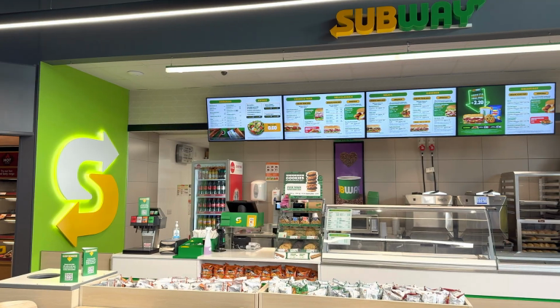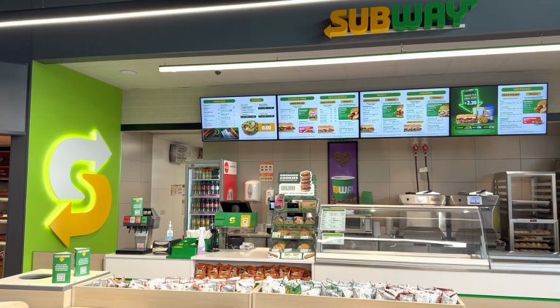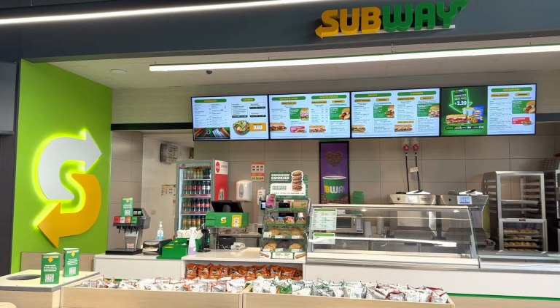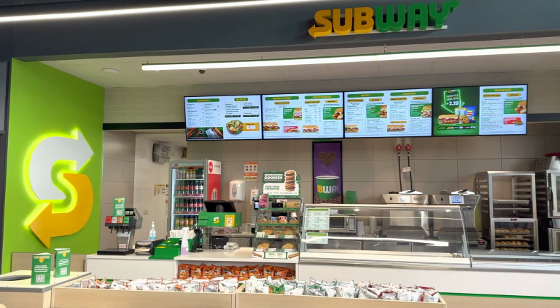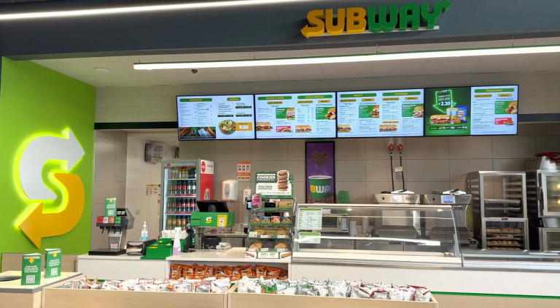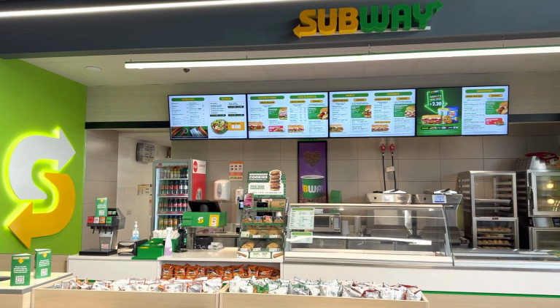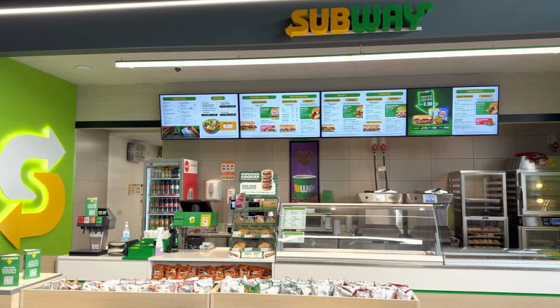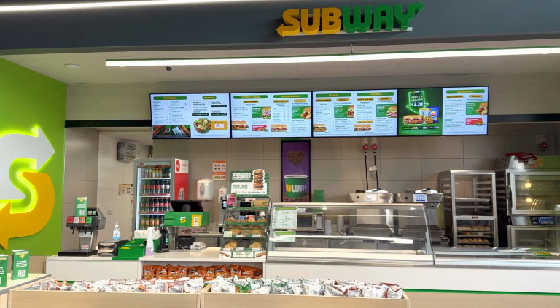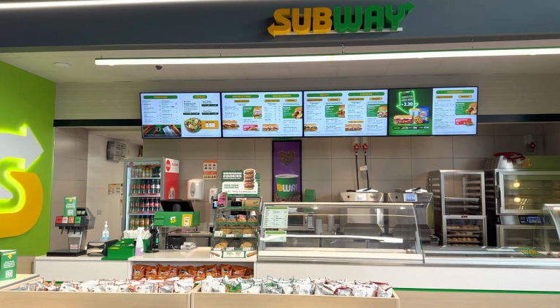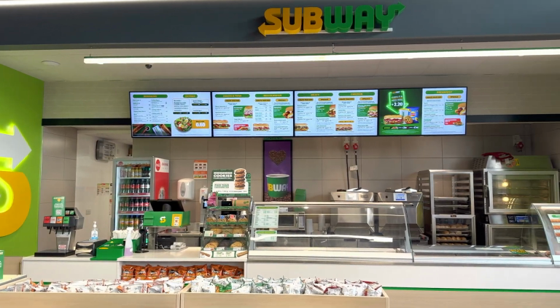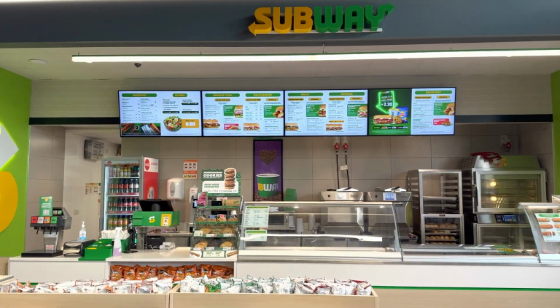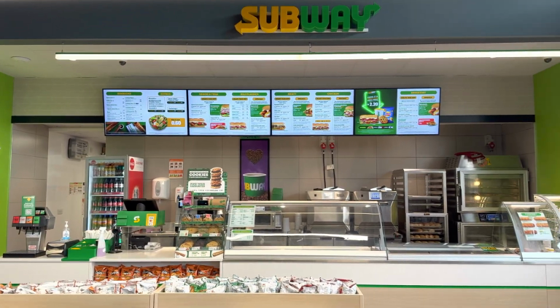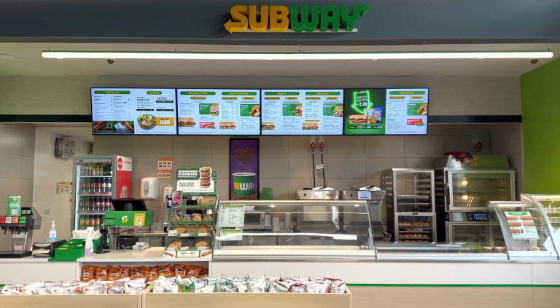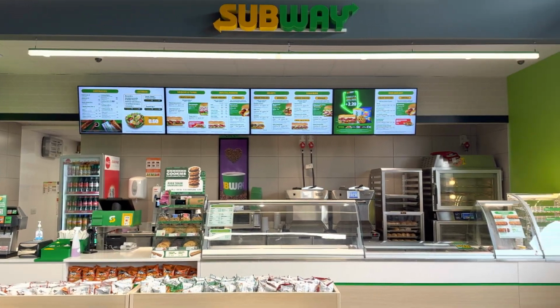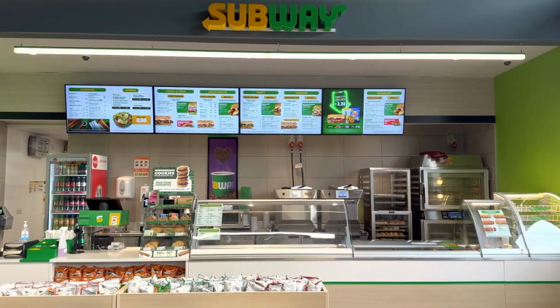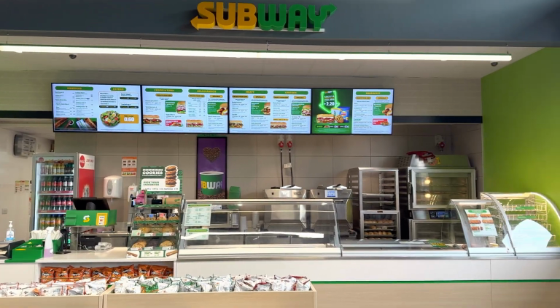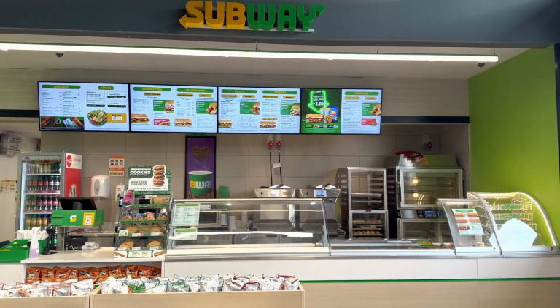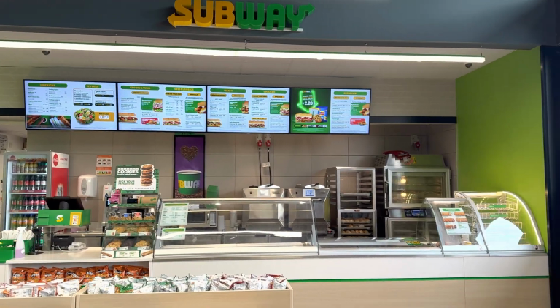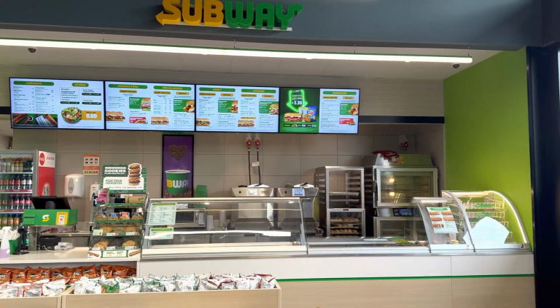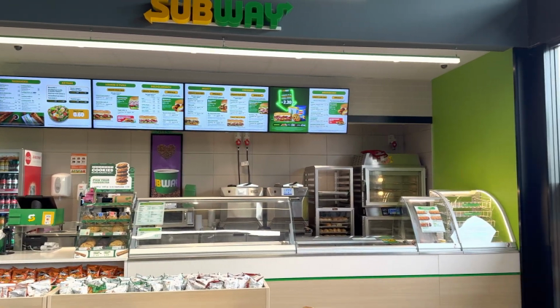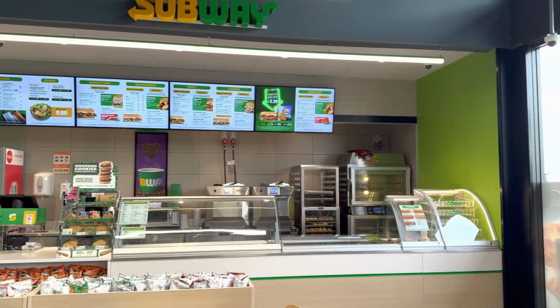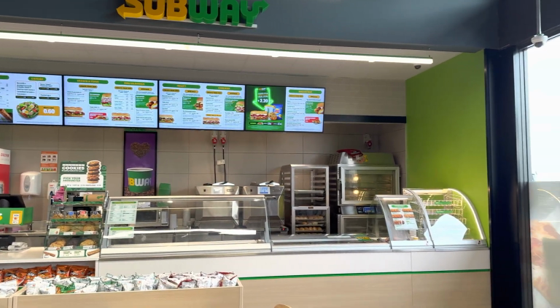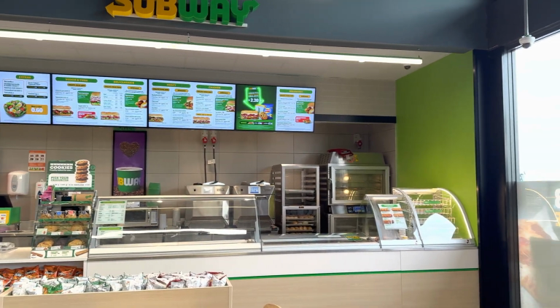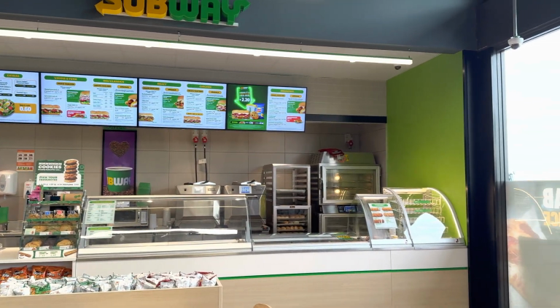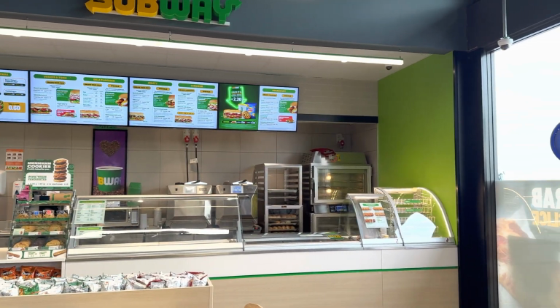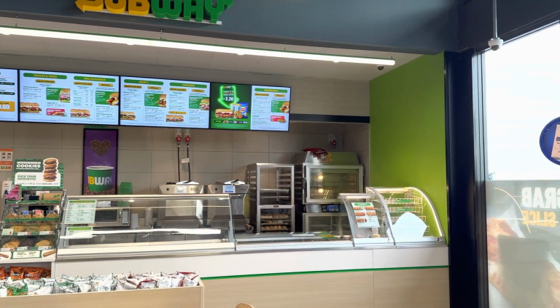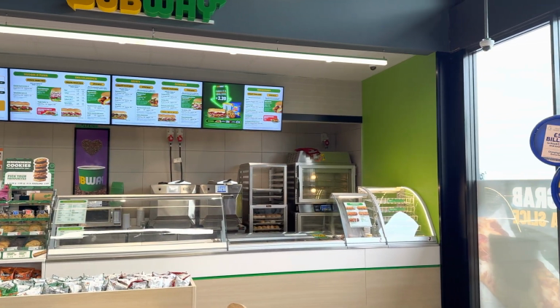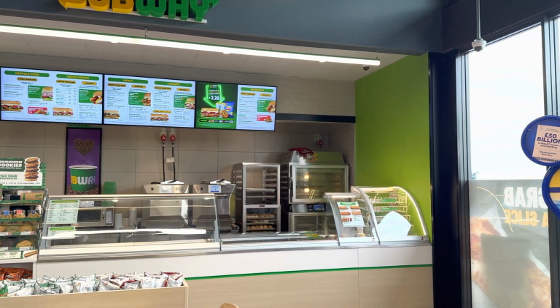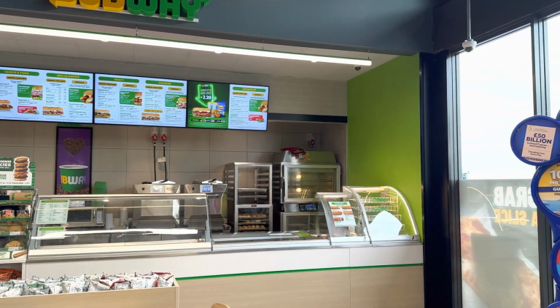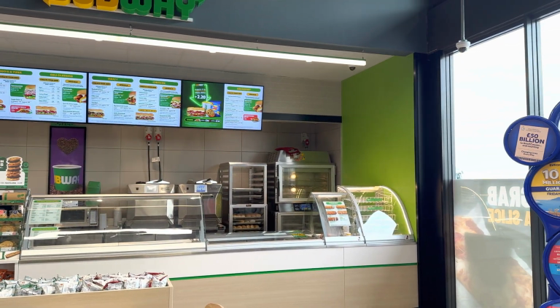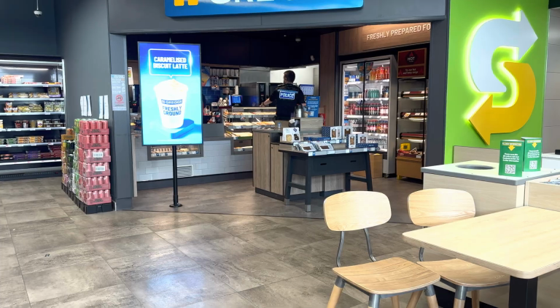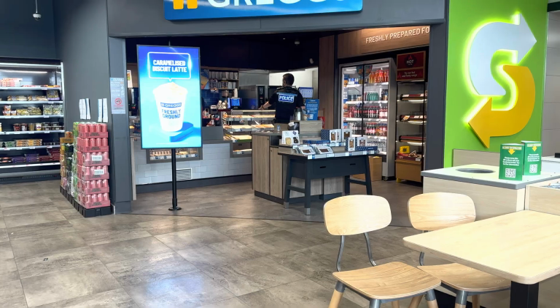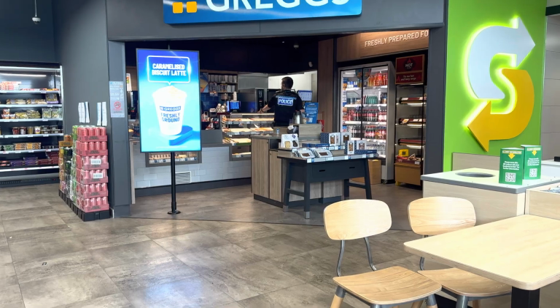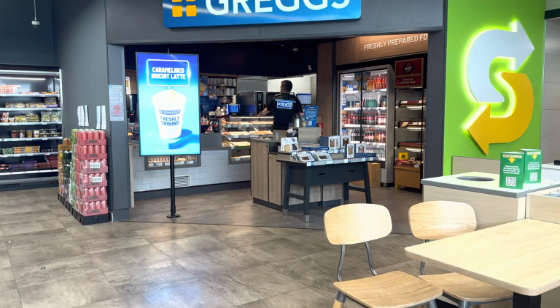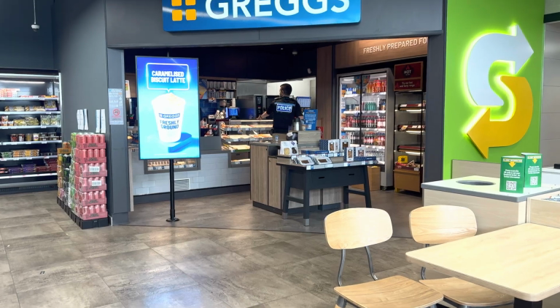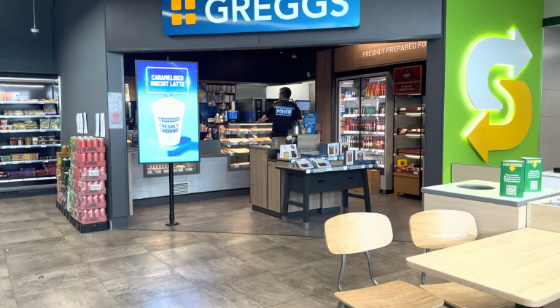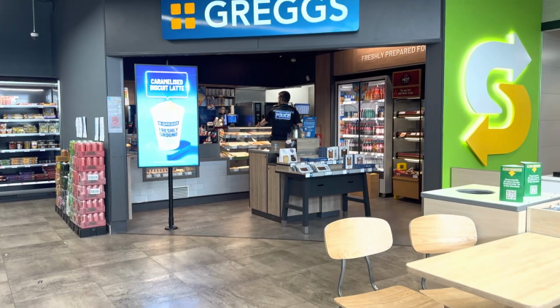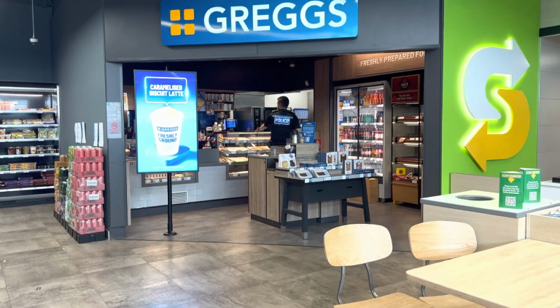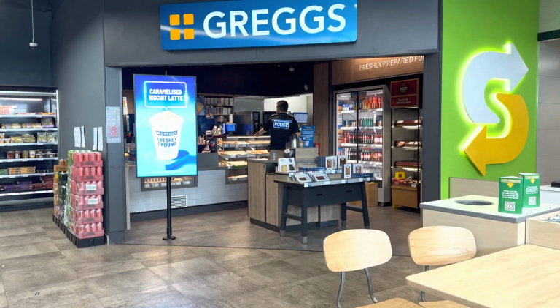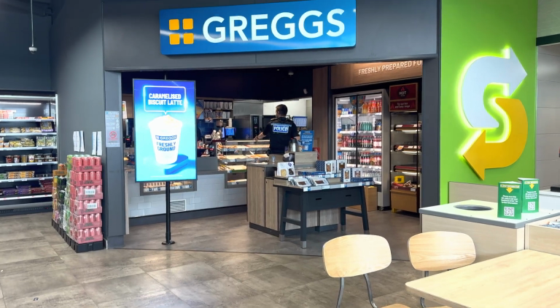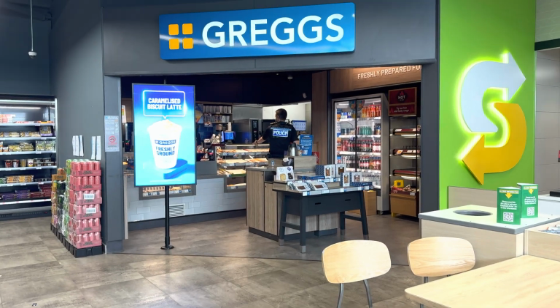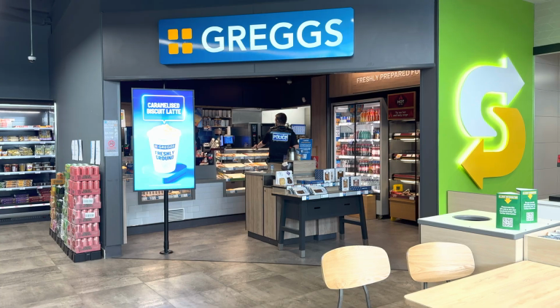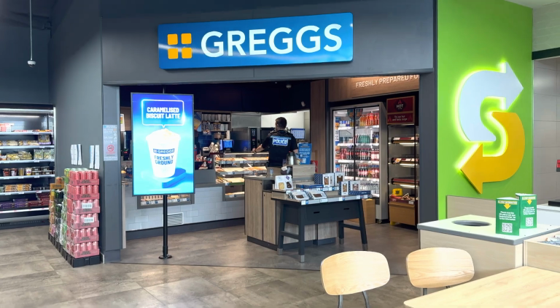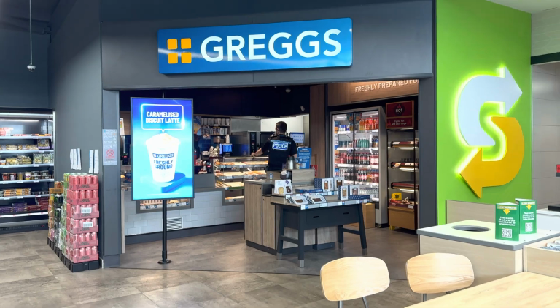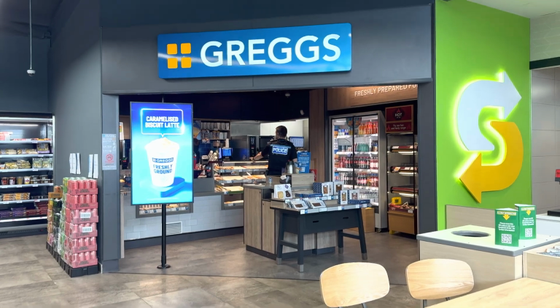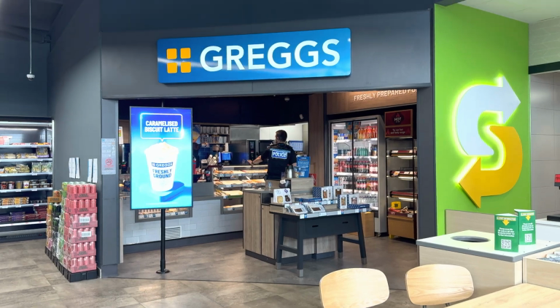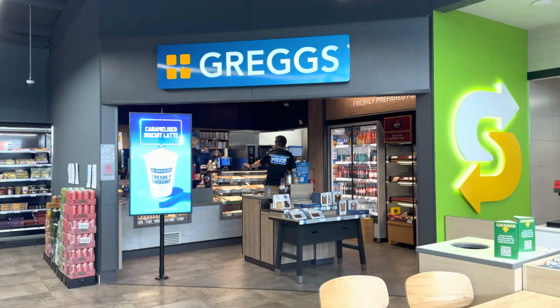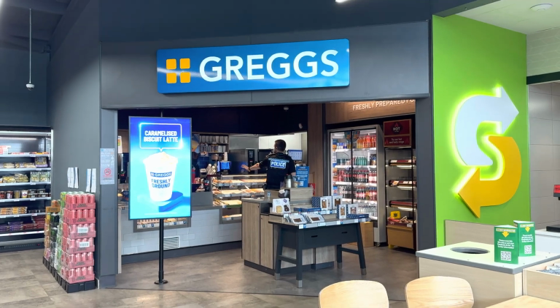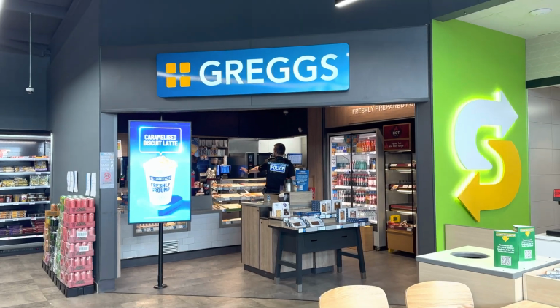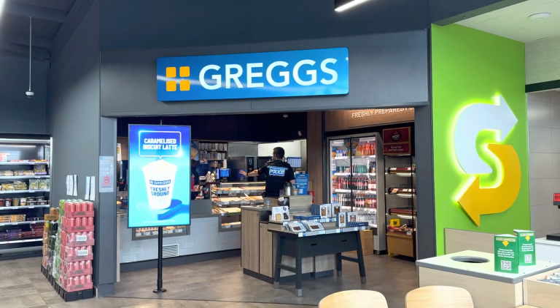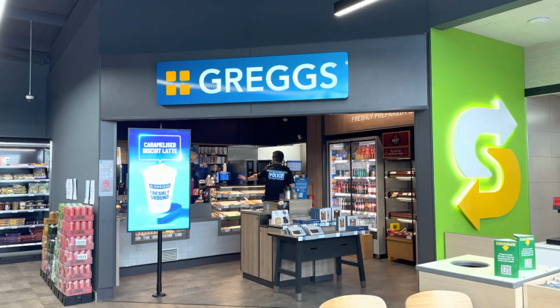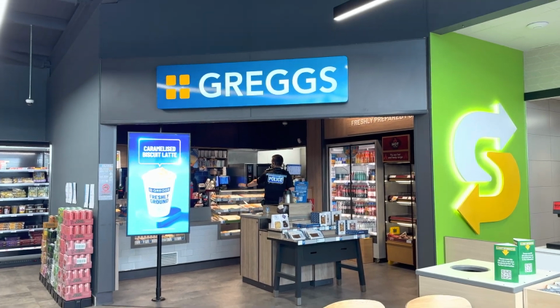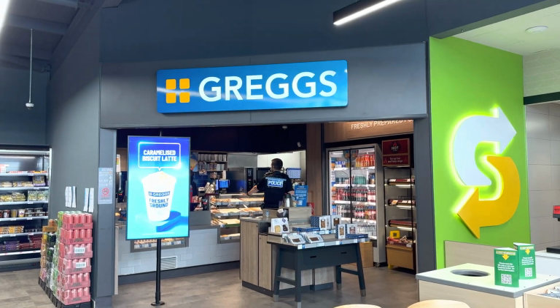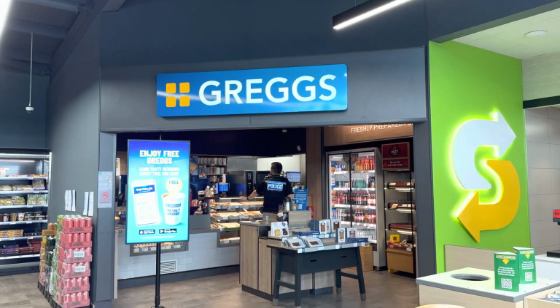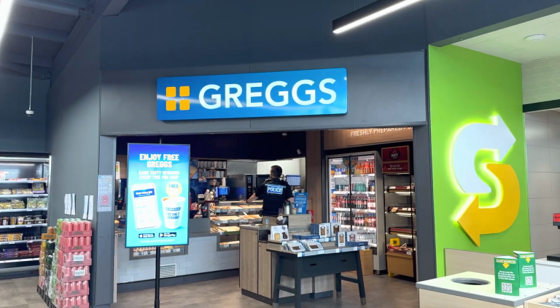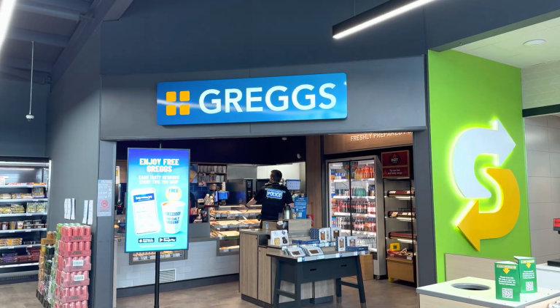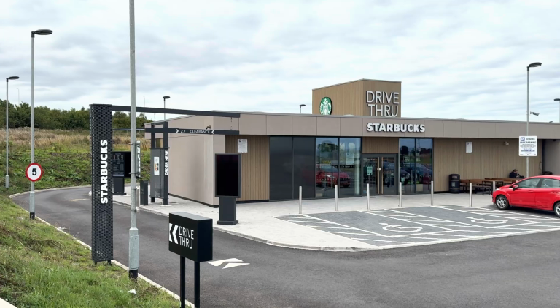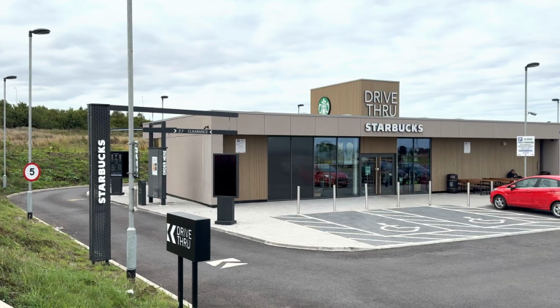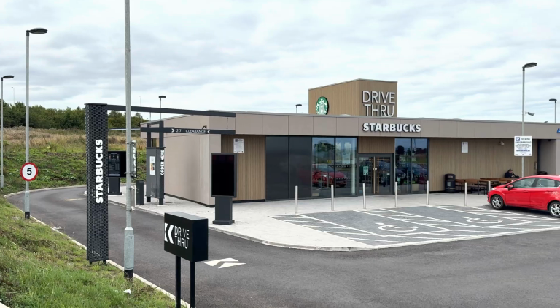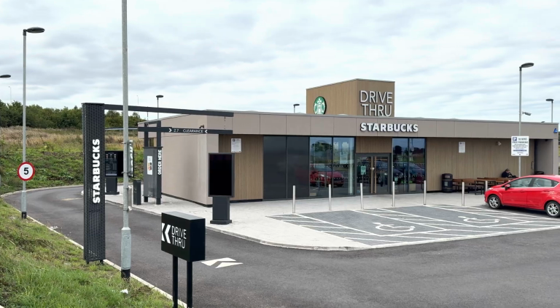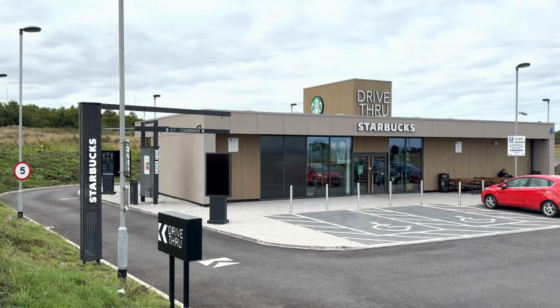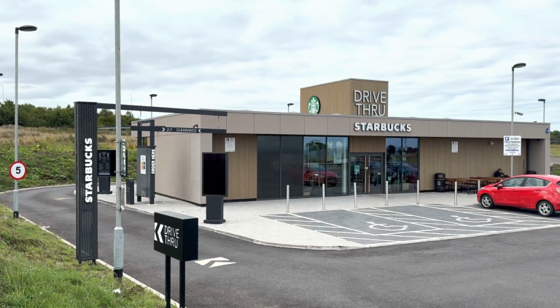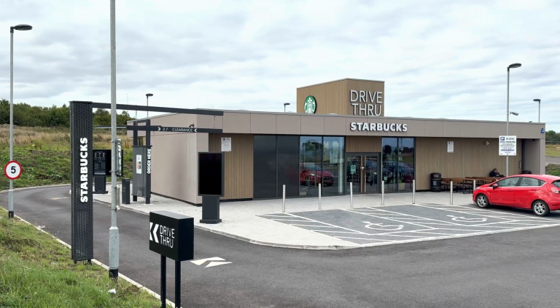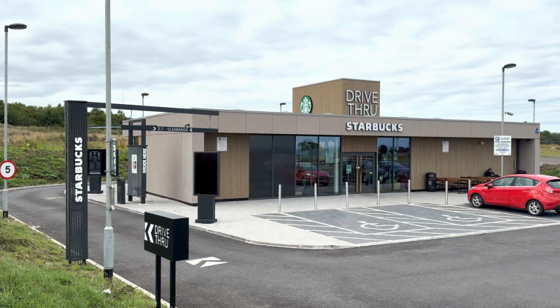At this location you also have a few shops nearby like Co-op, Subway, Greggs, and even a Starbucks across the road.